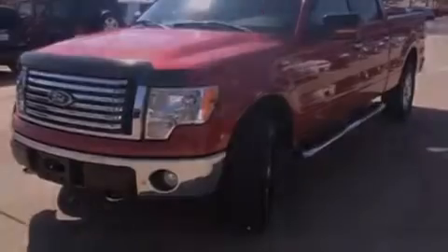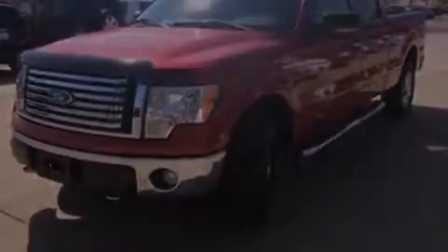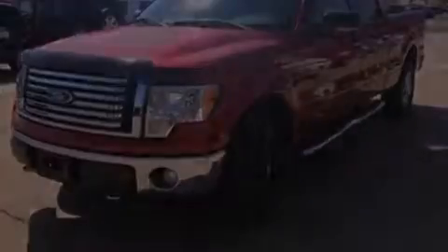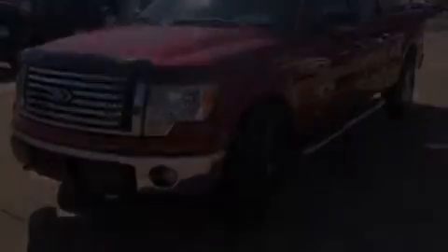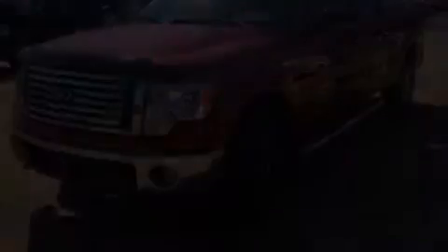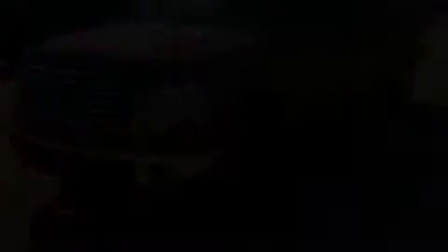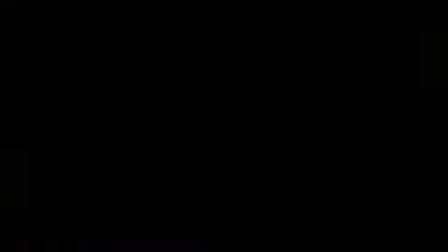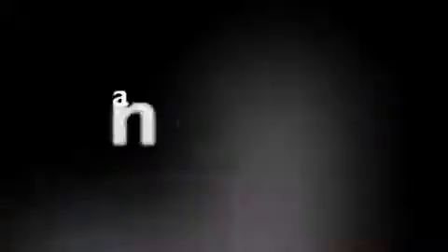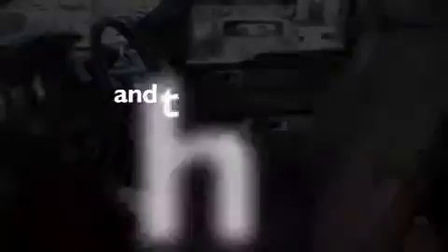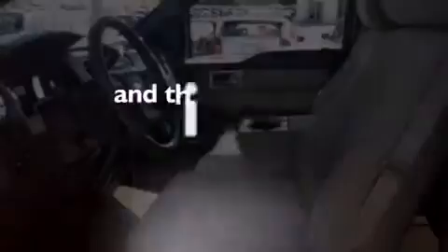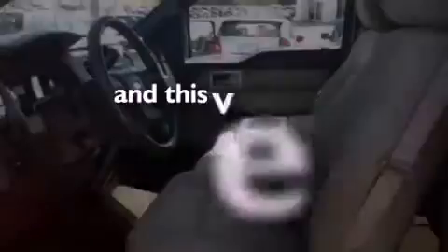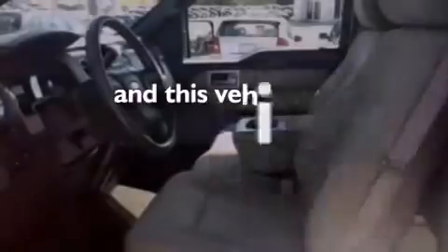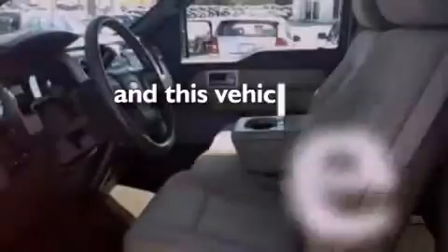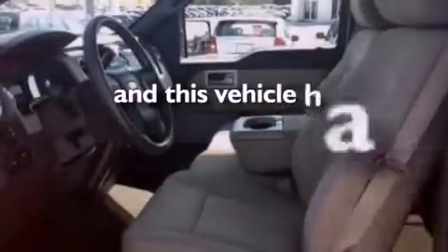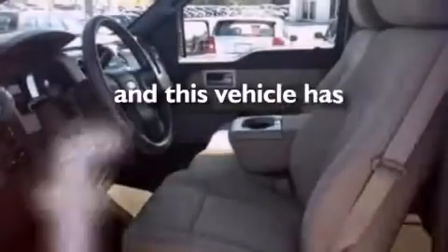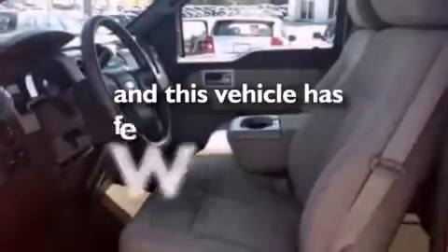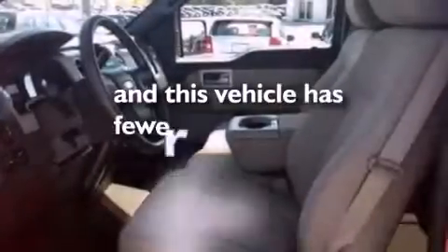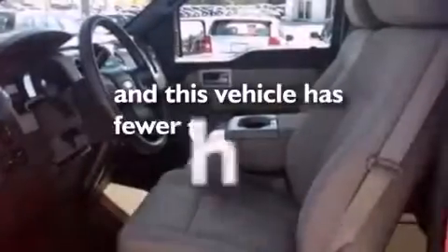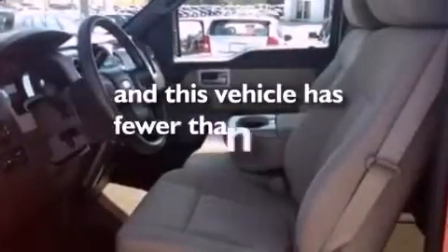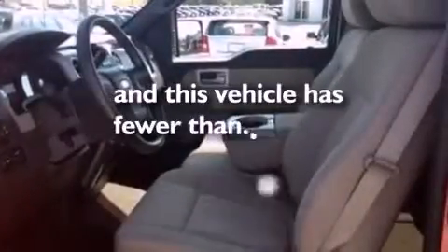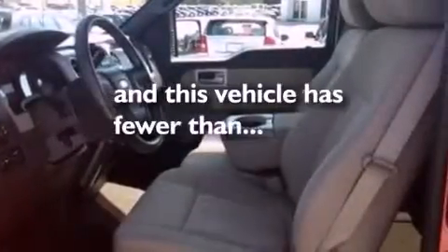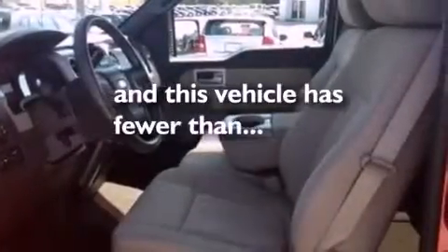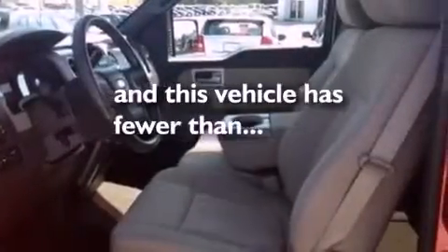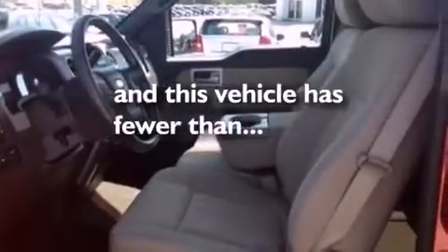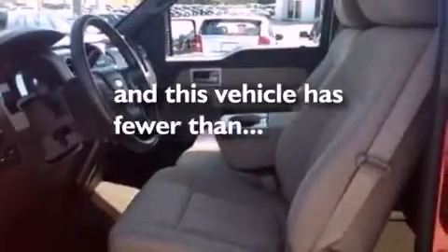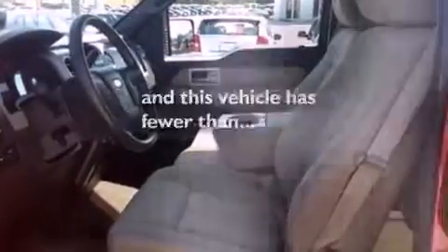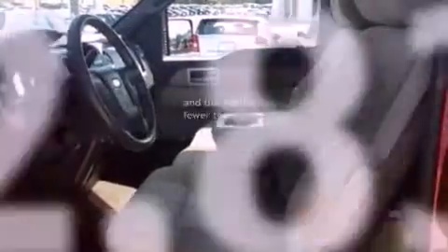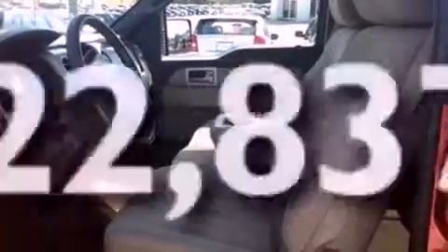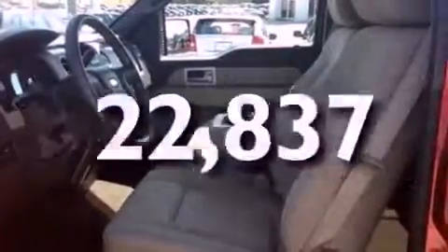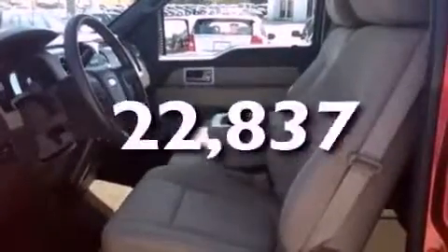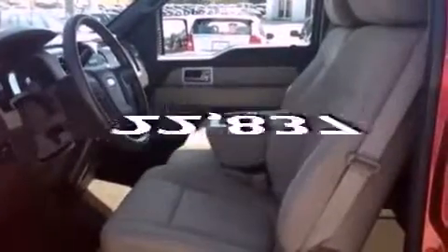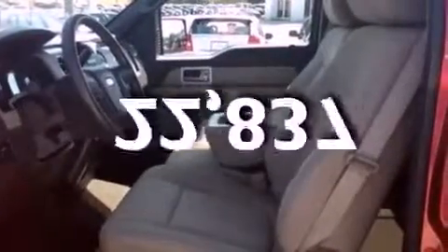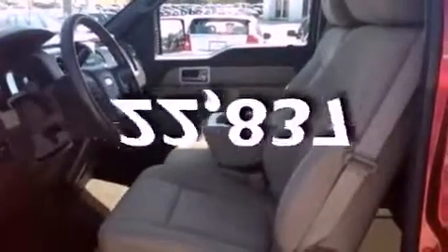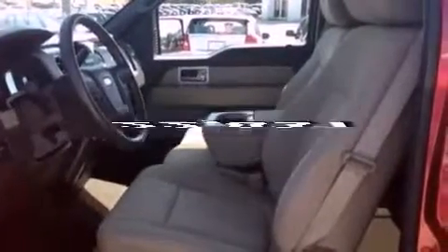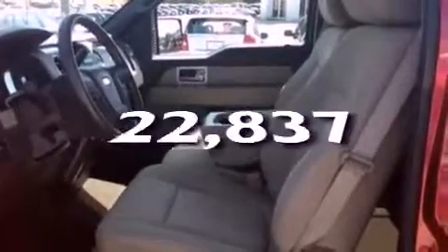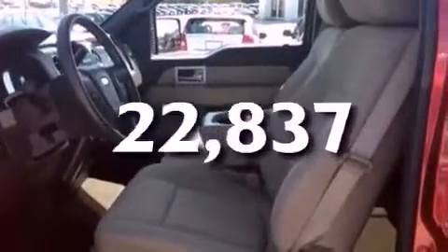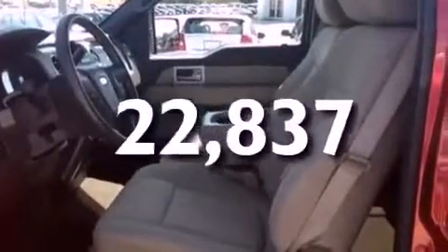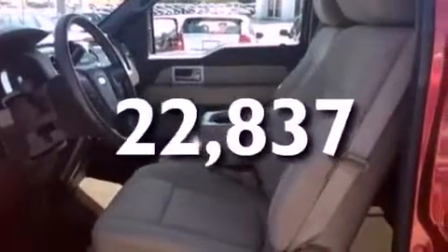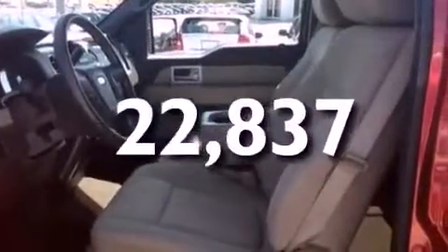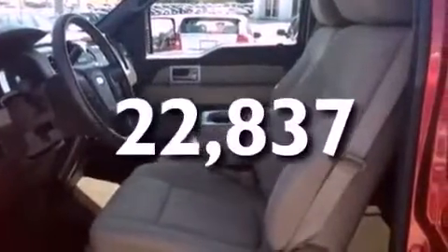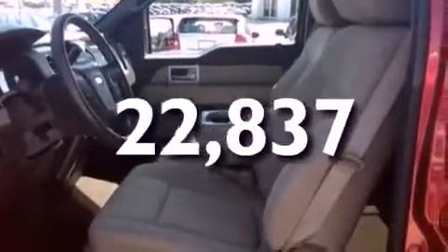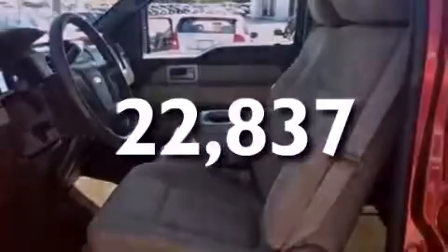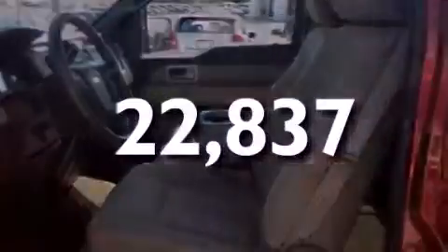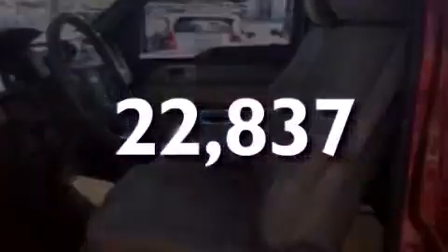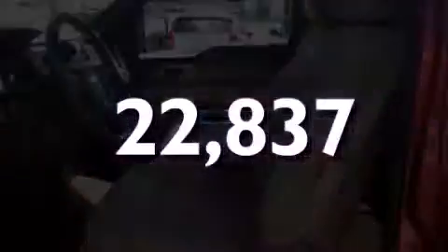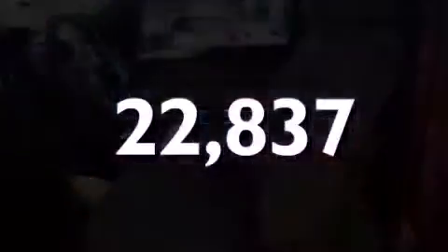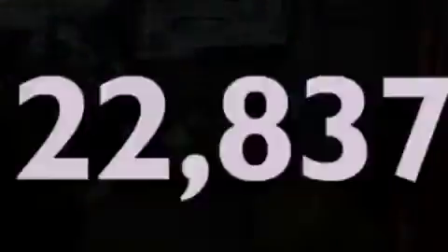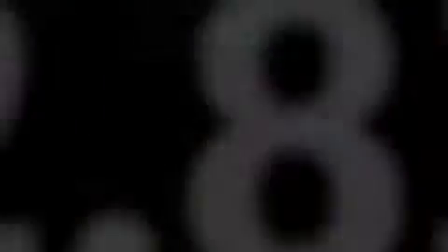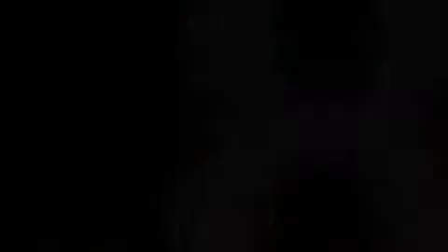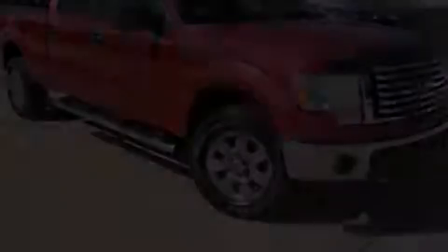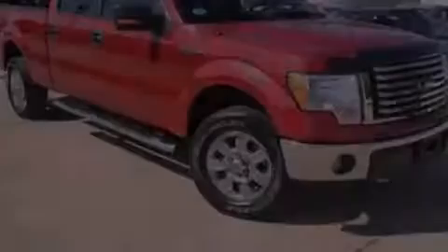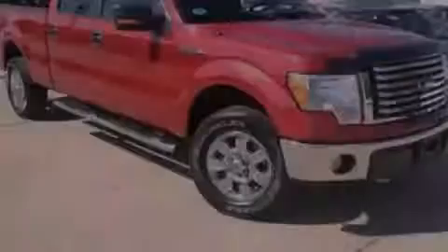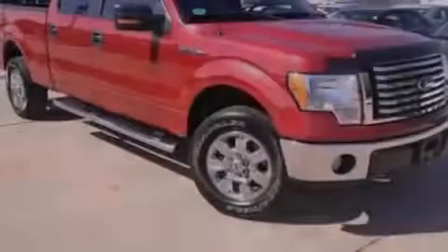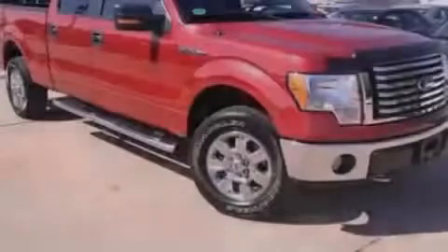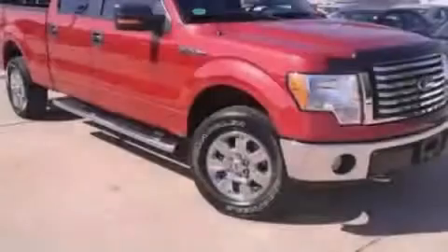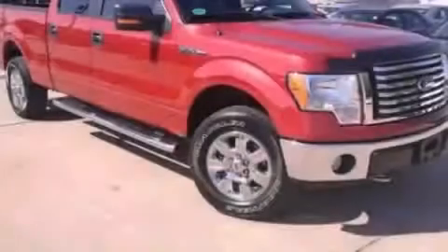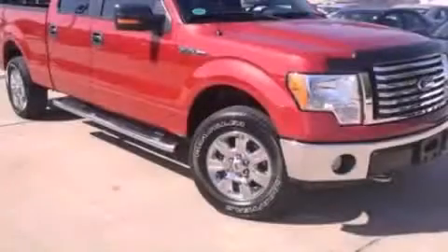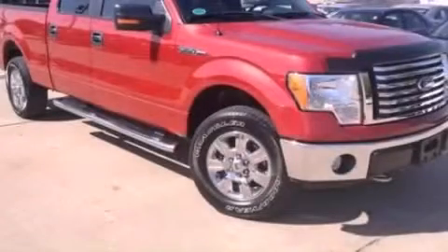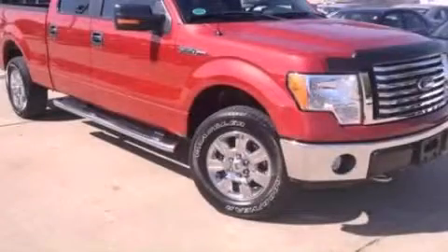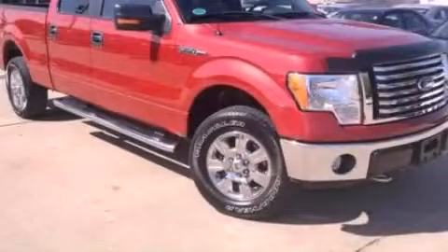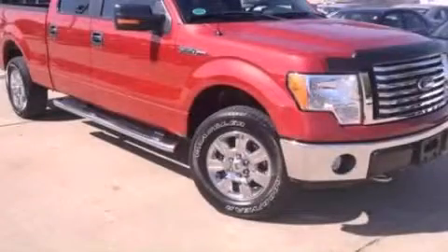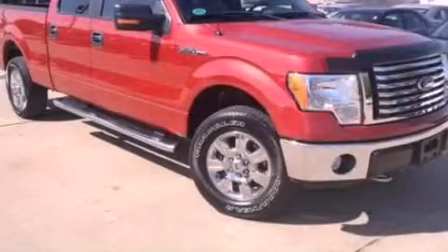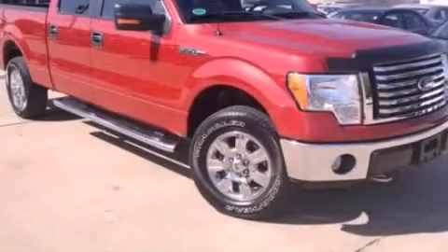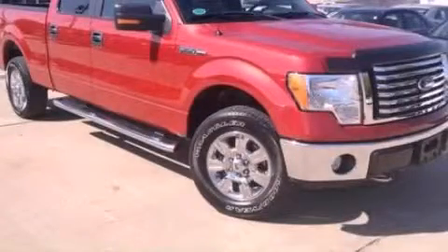This vehicle has less than 23,000 miles. Call or visit us right now and arrange your test drive today.